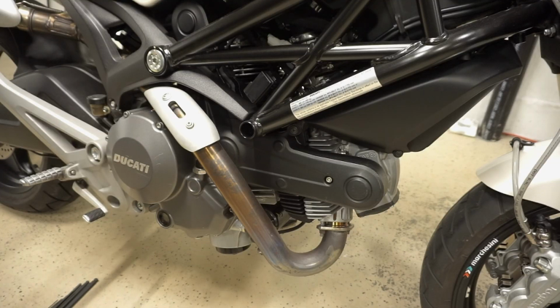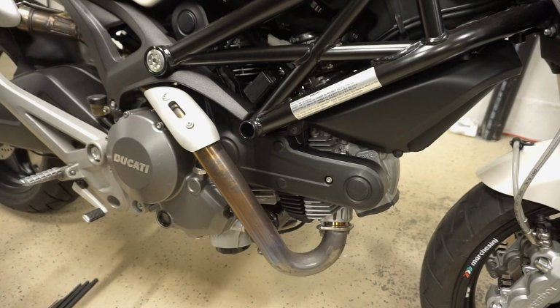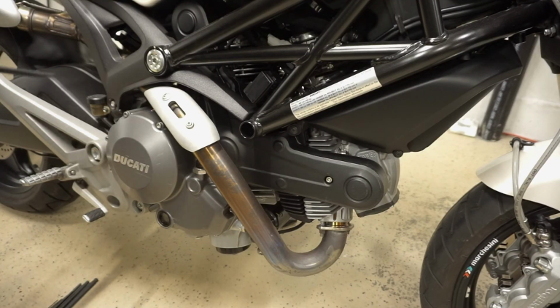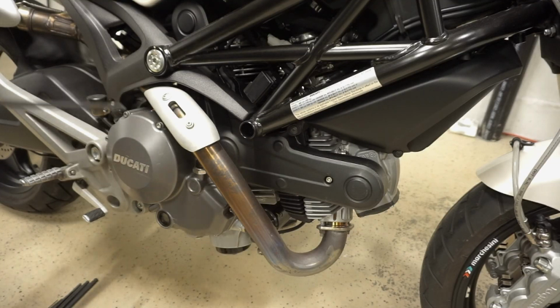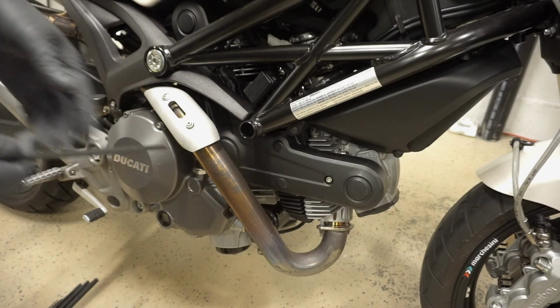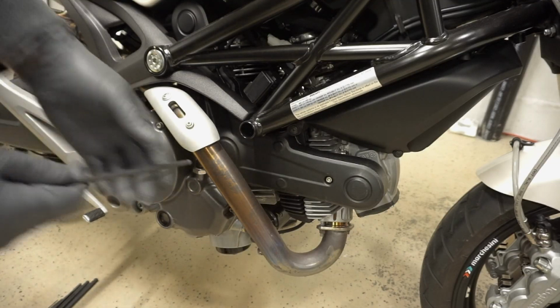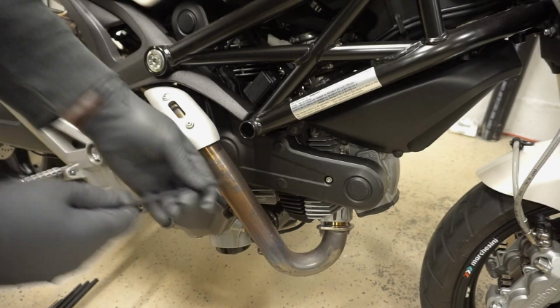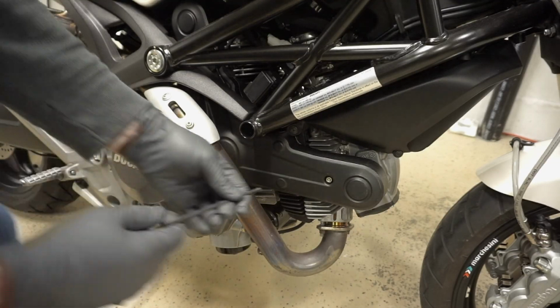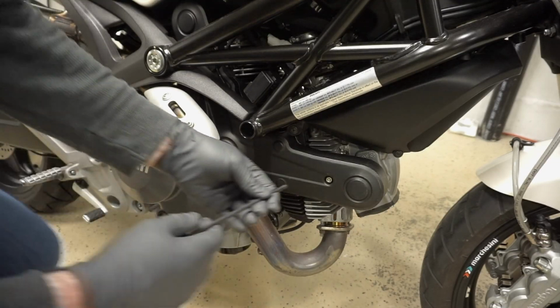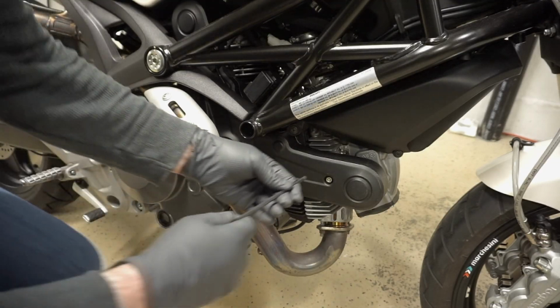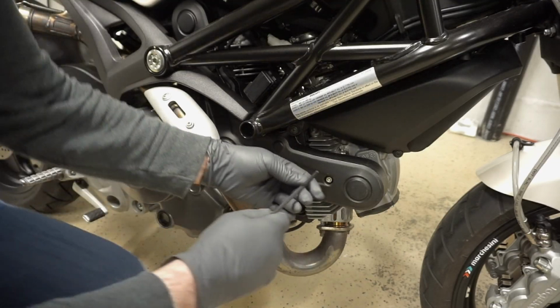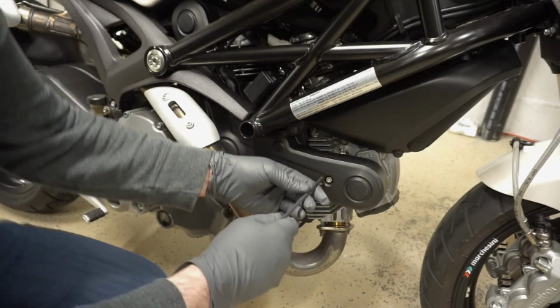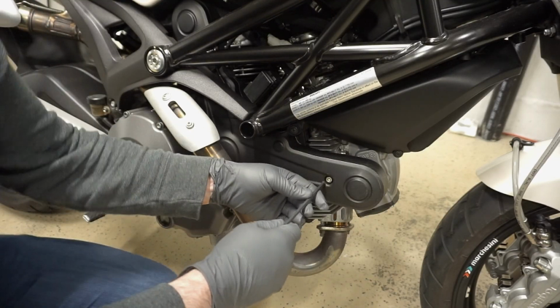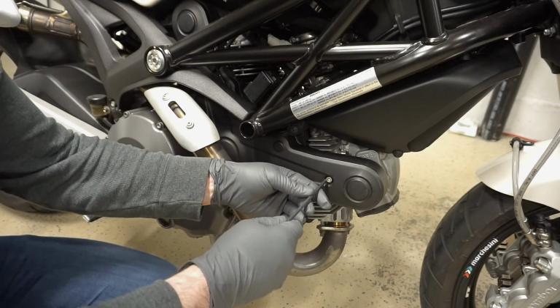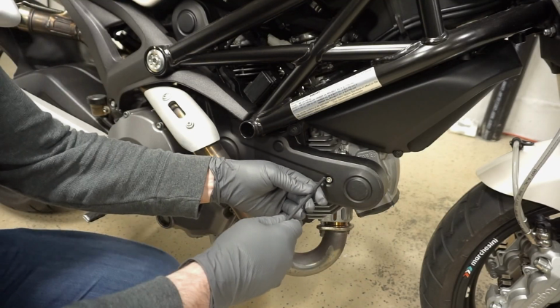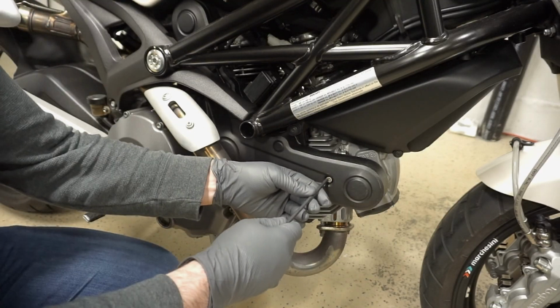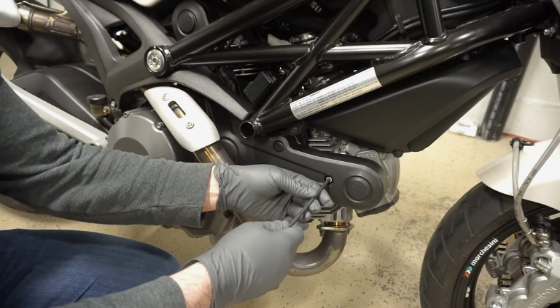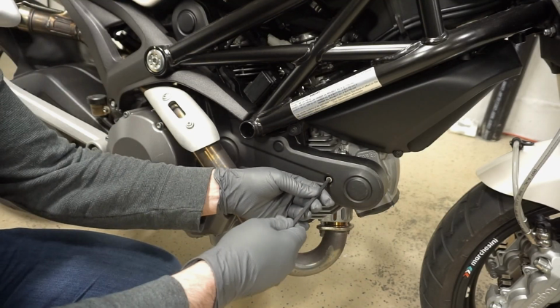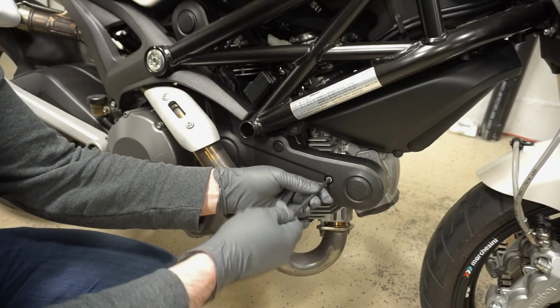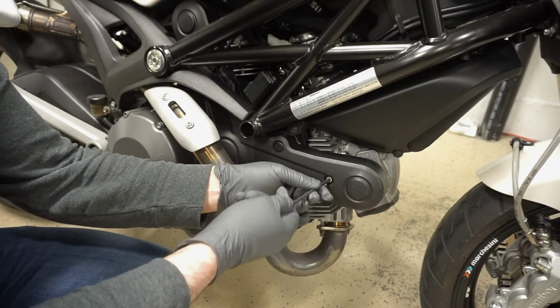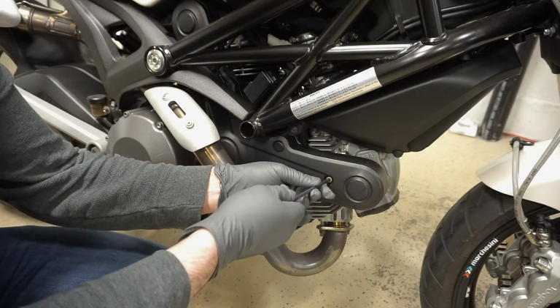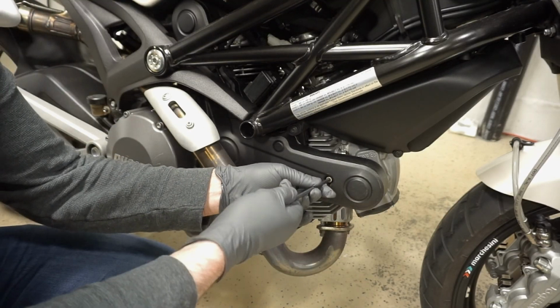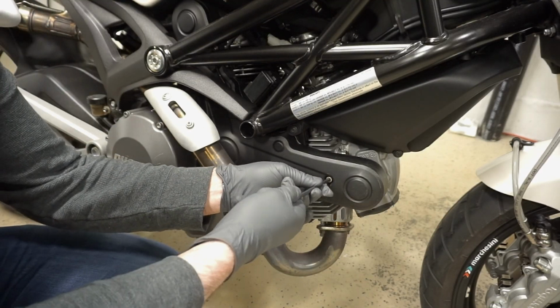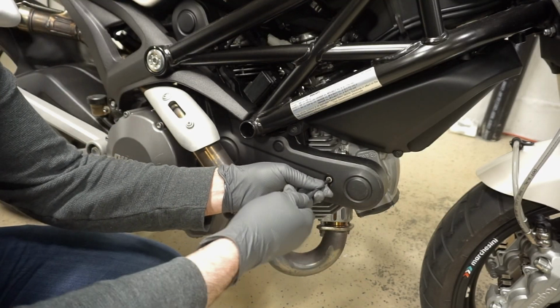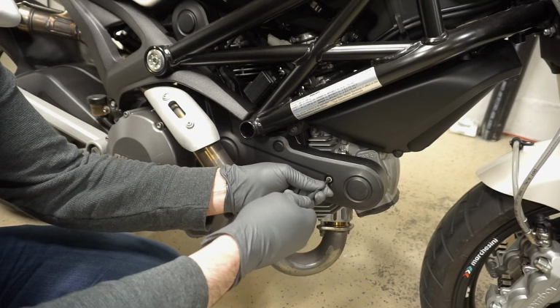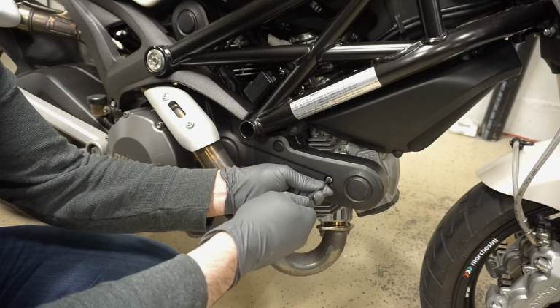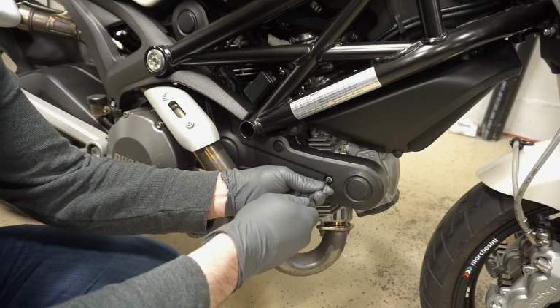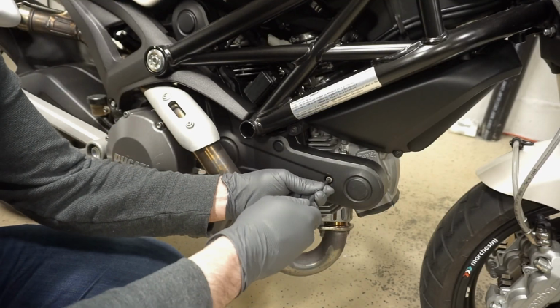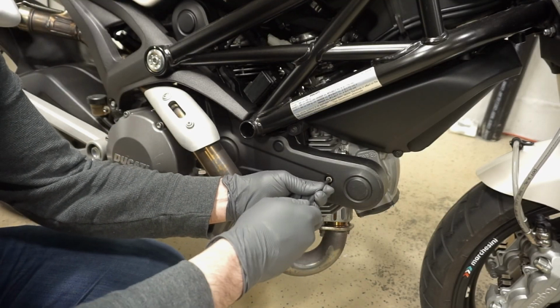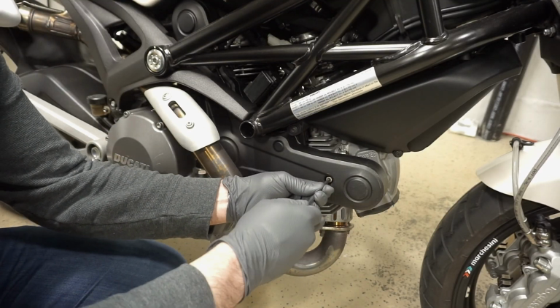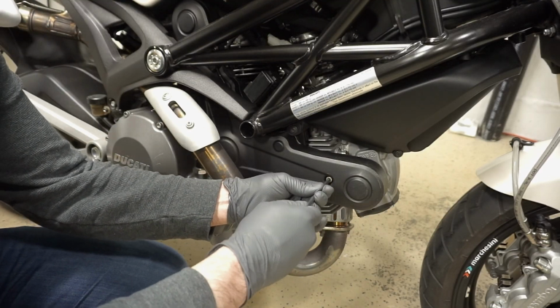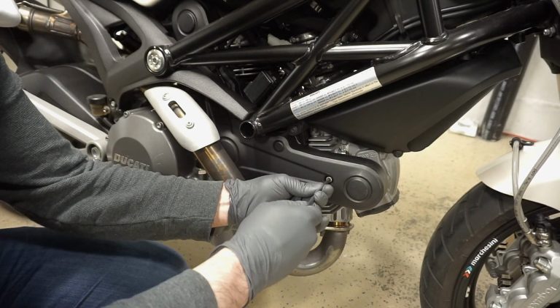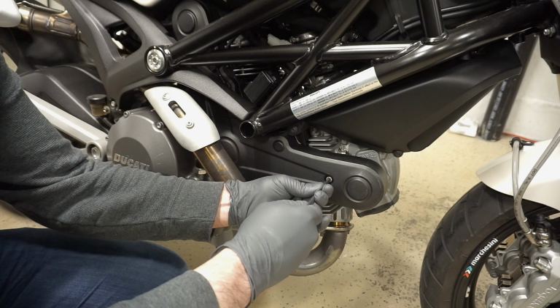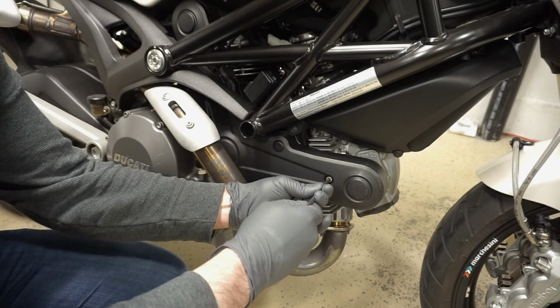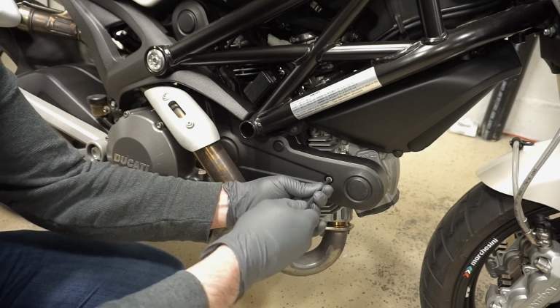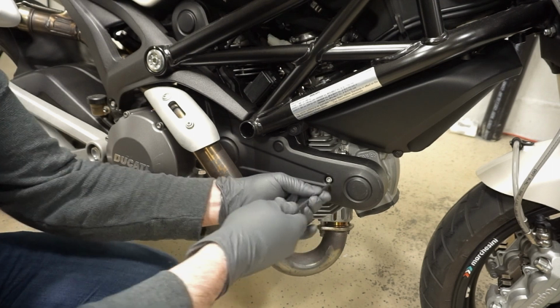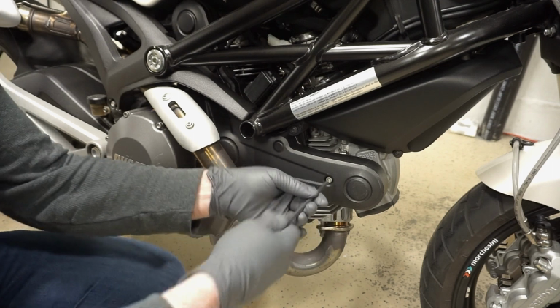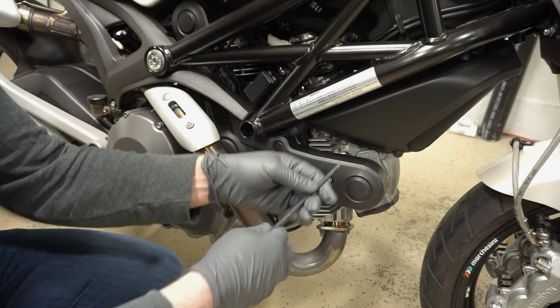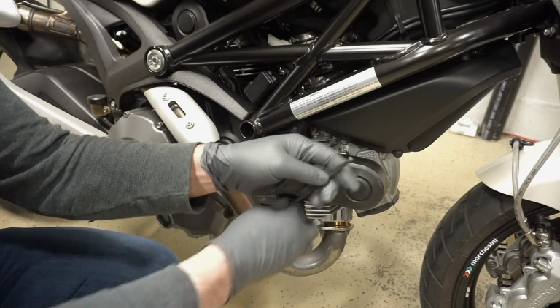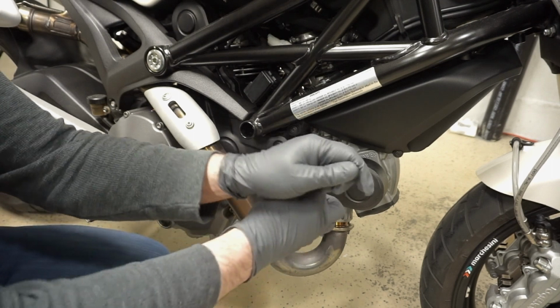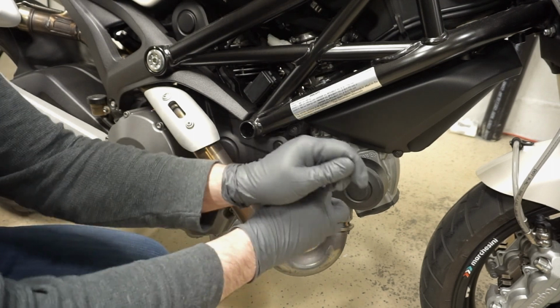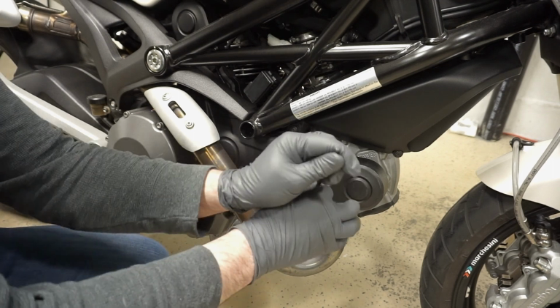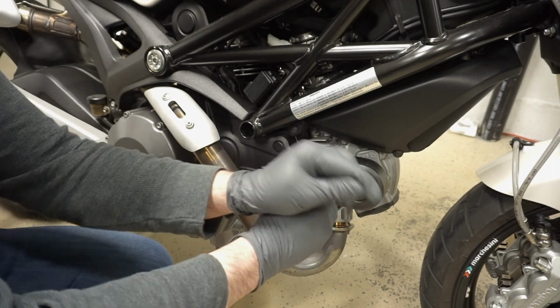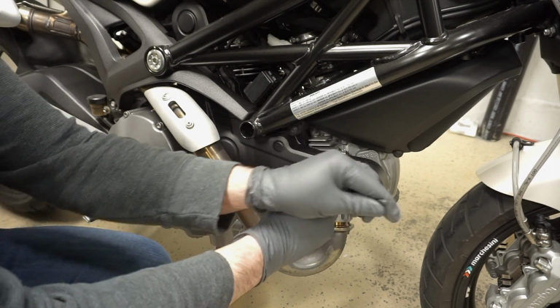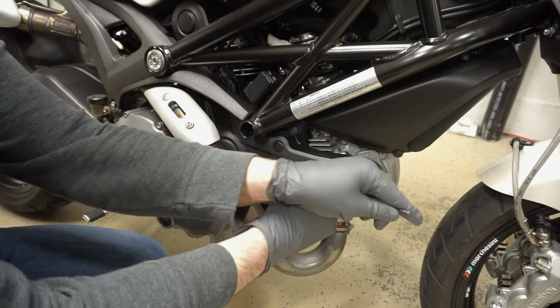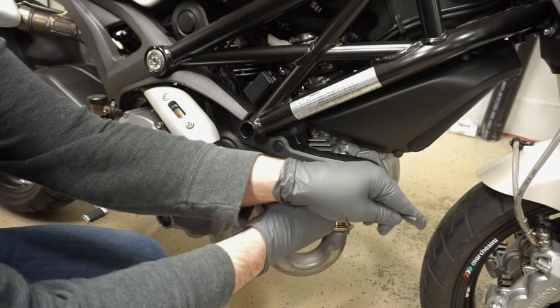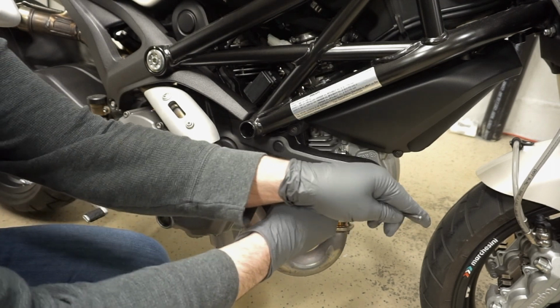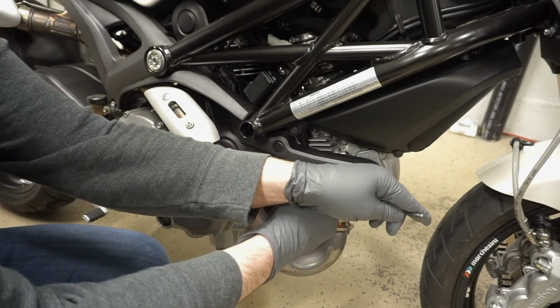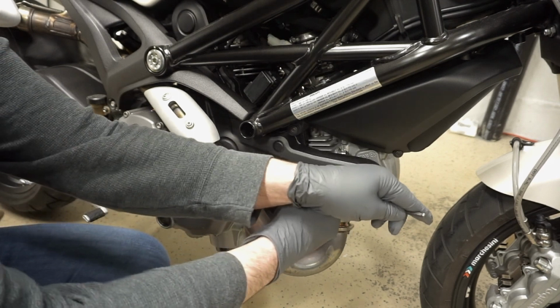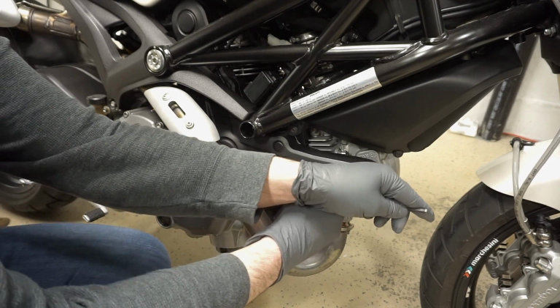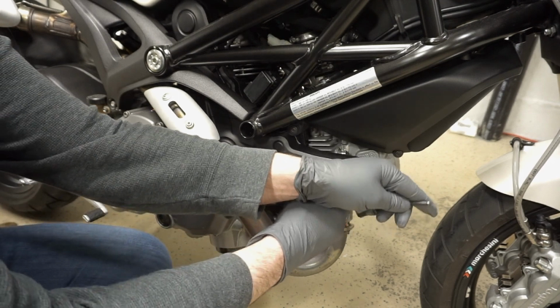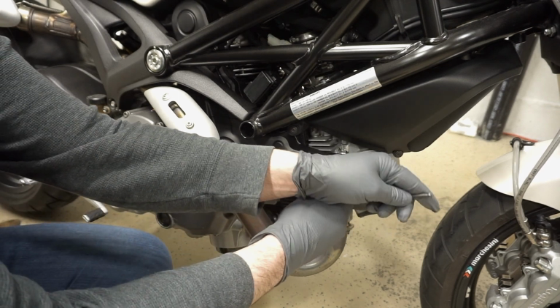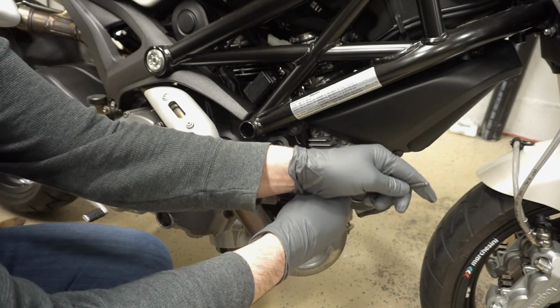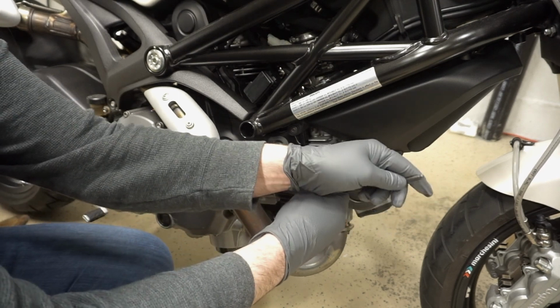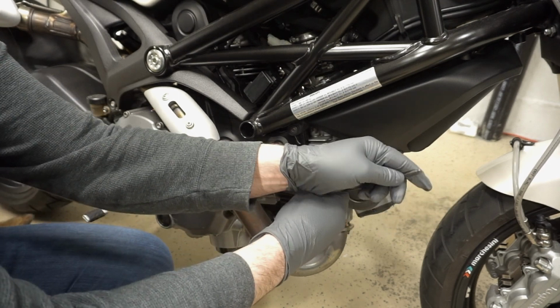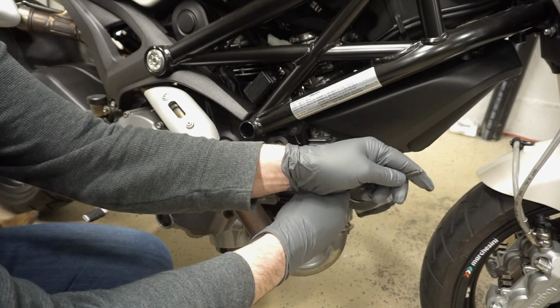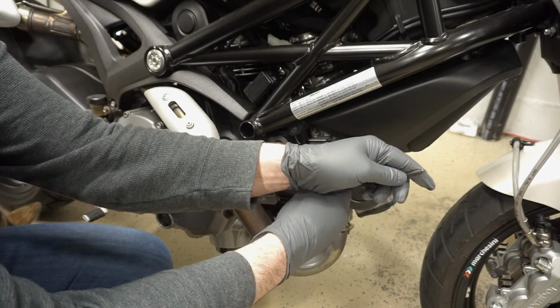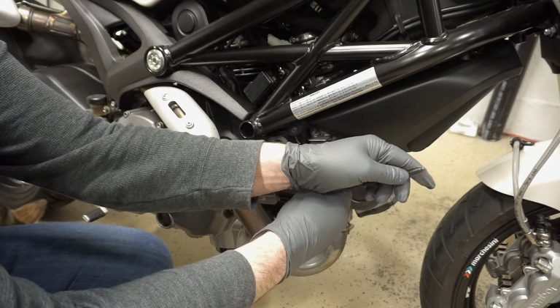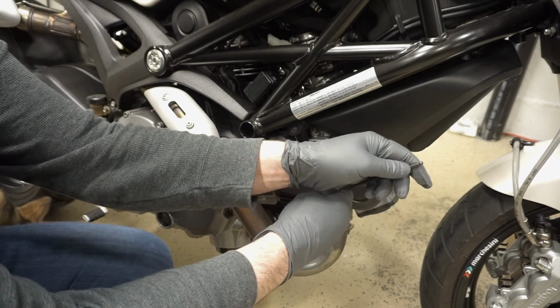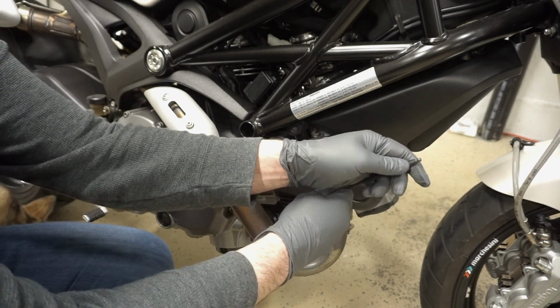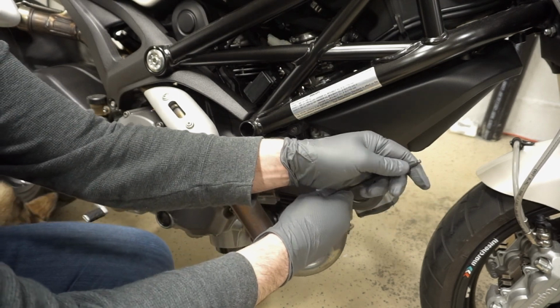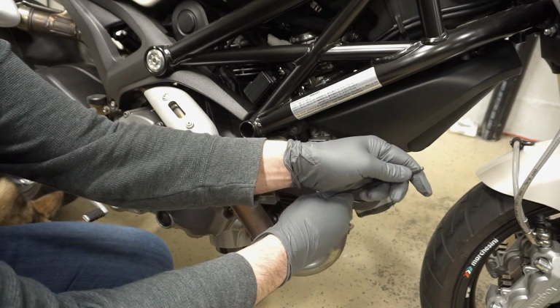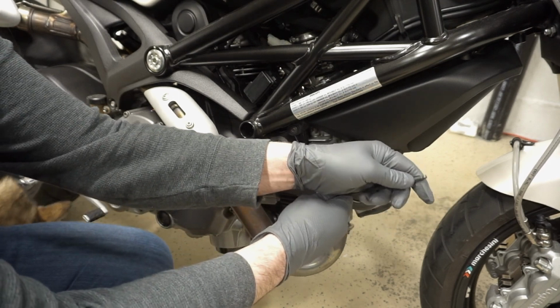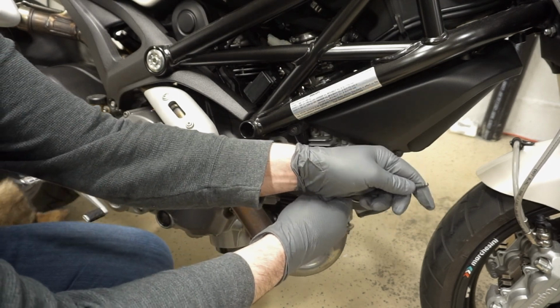Alright, so first up, I'm going to go ahead and remove the timing cover bolts, and it's a 5mm.